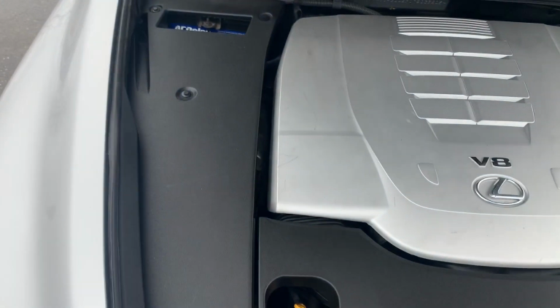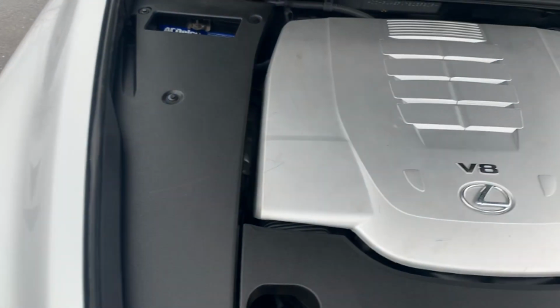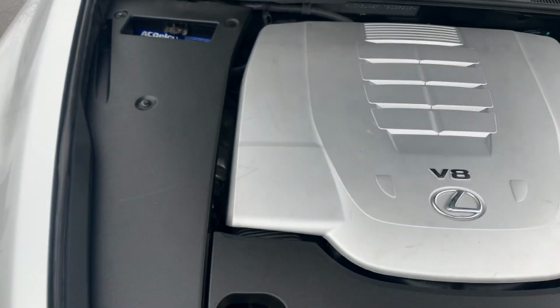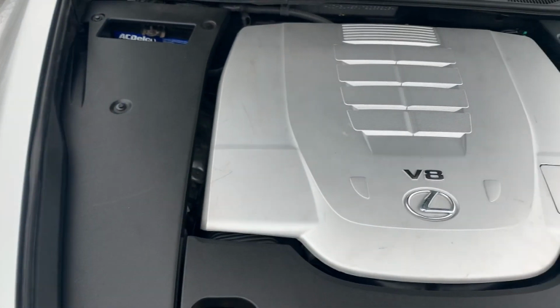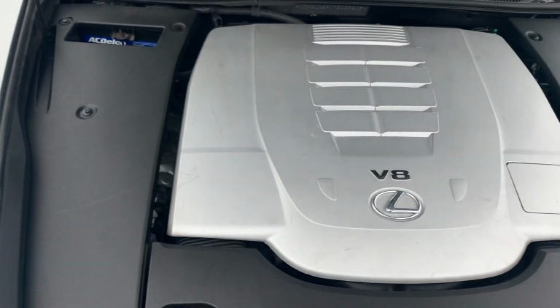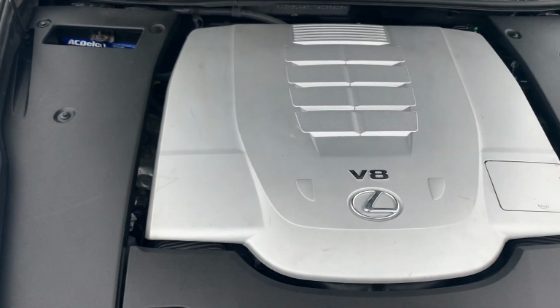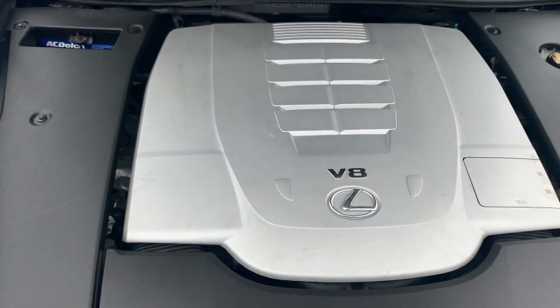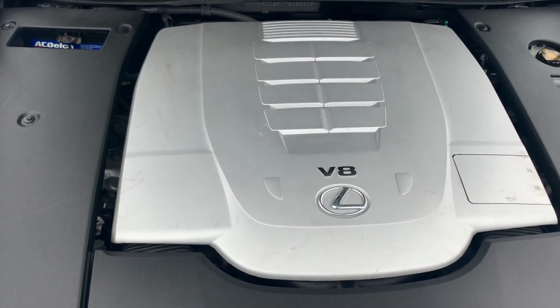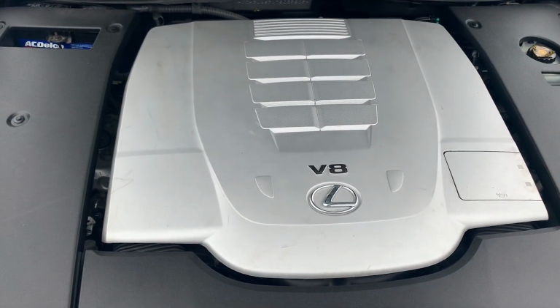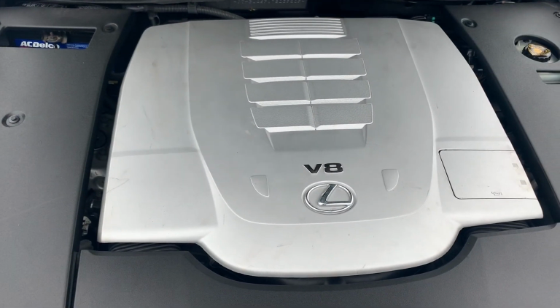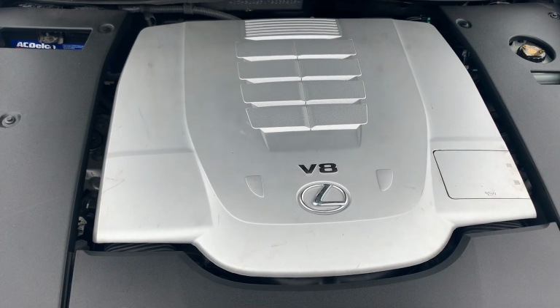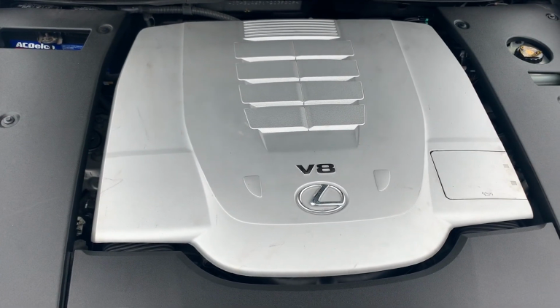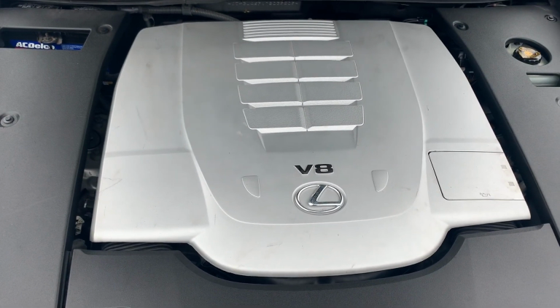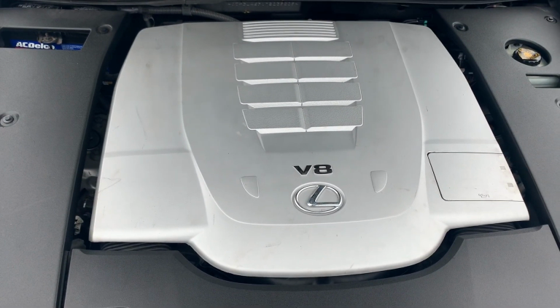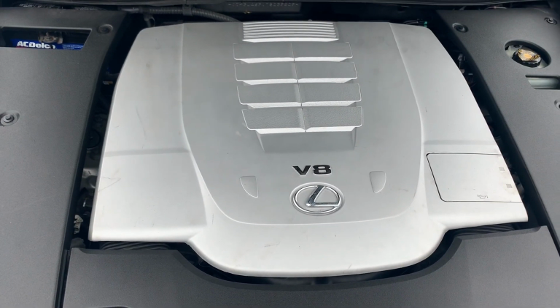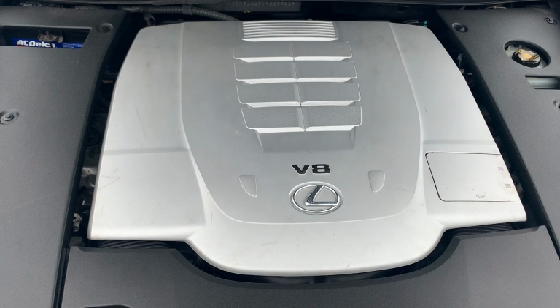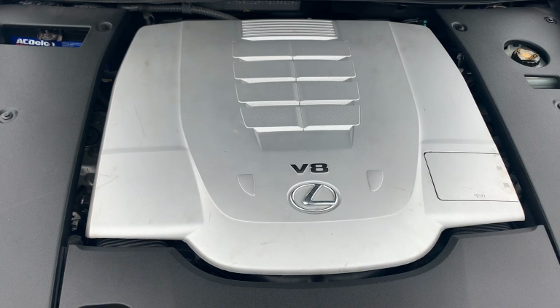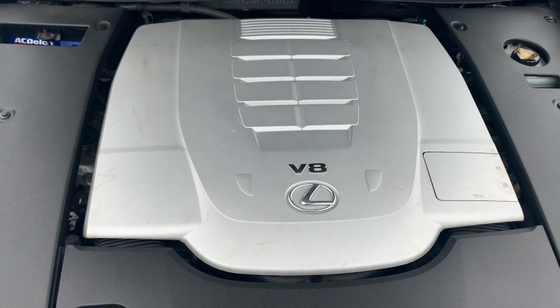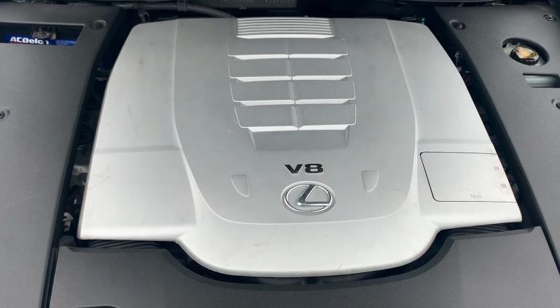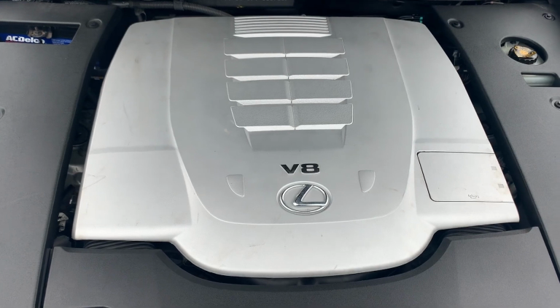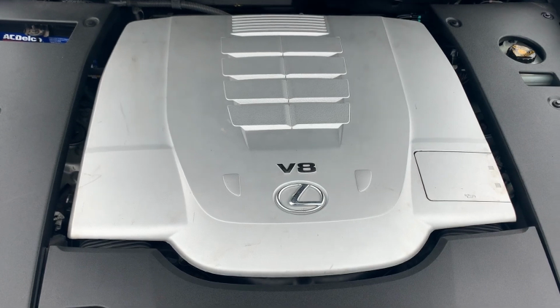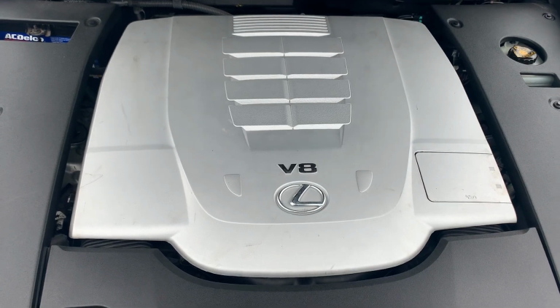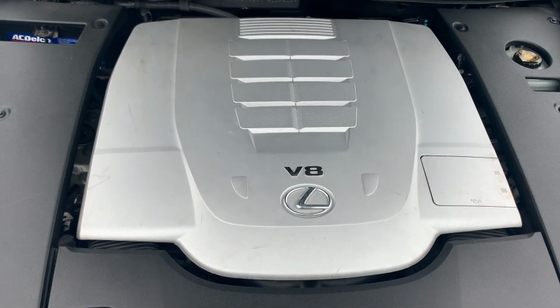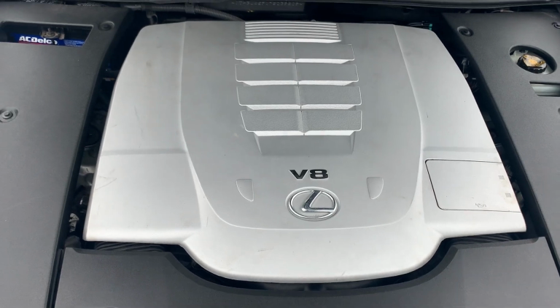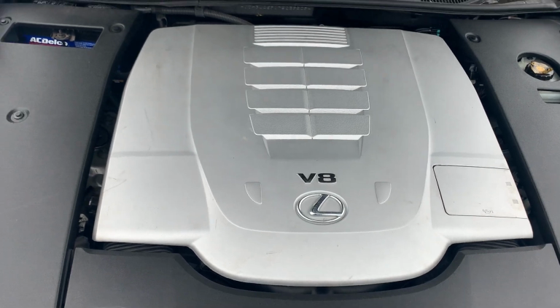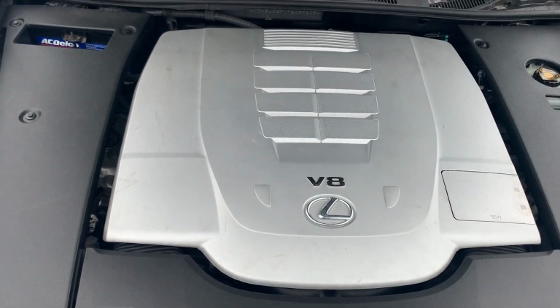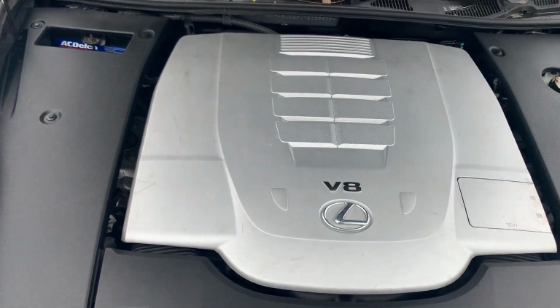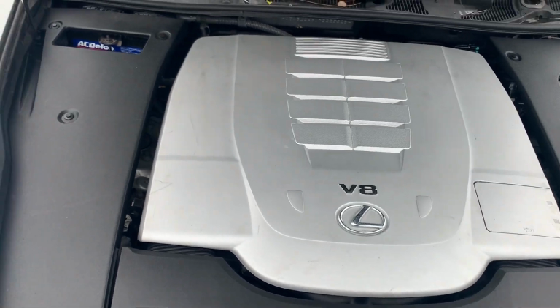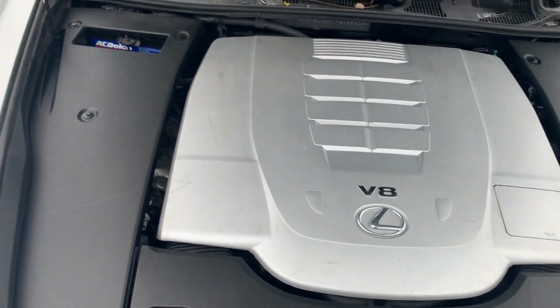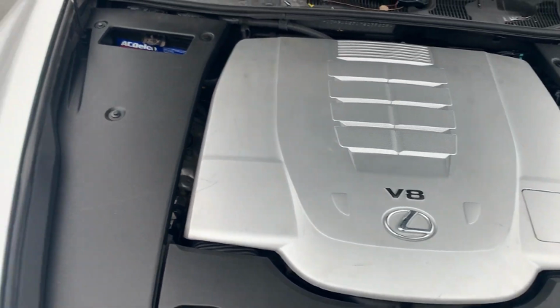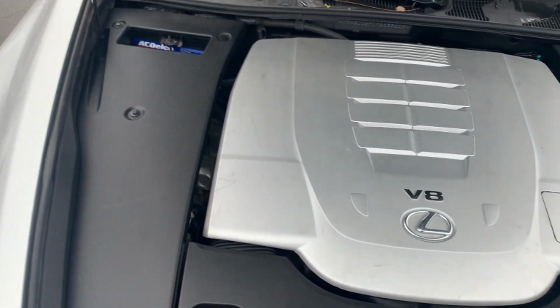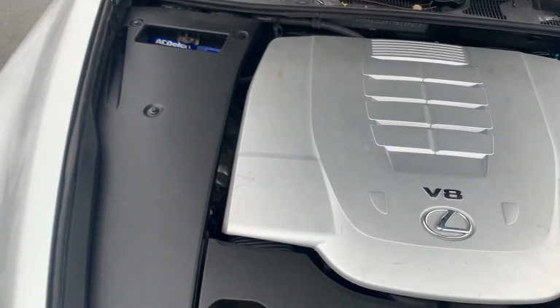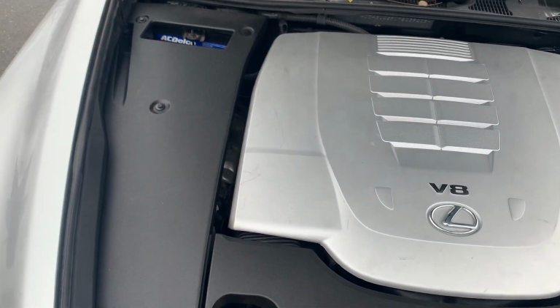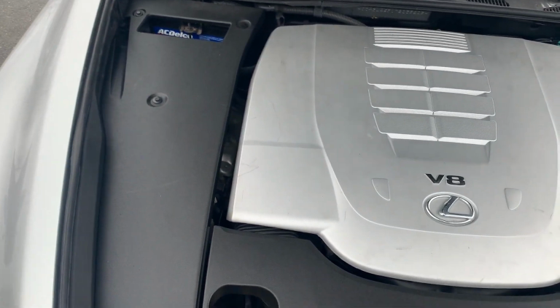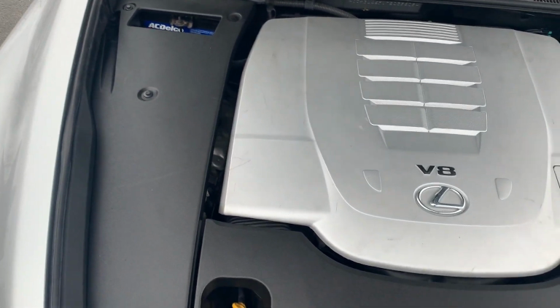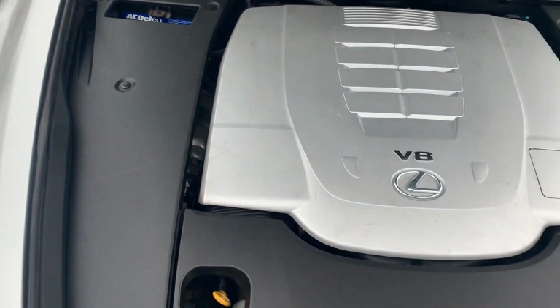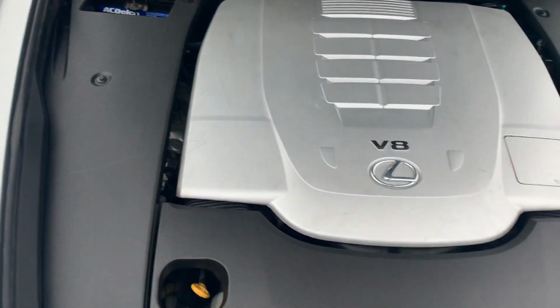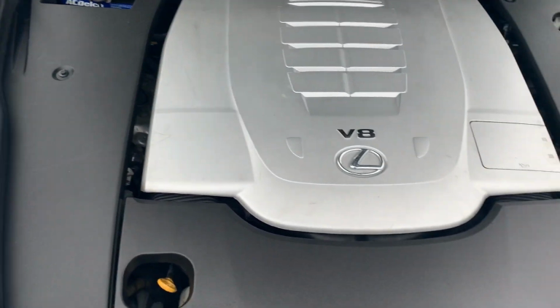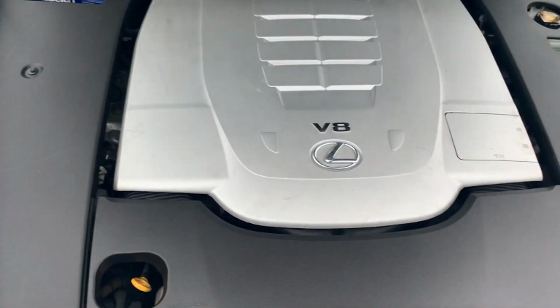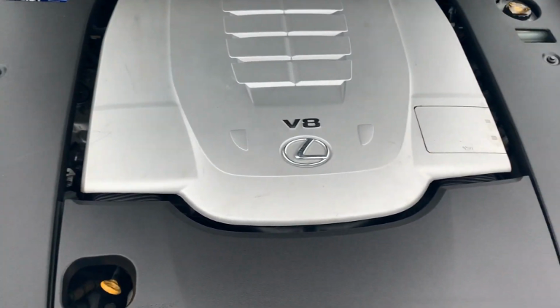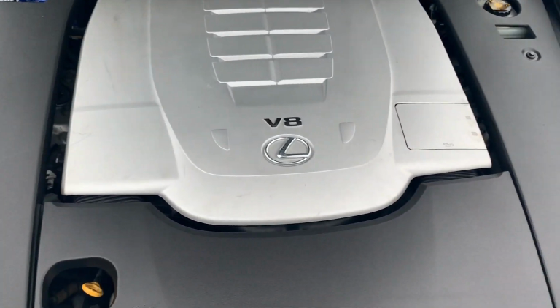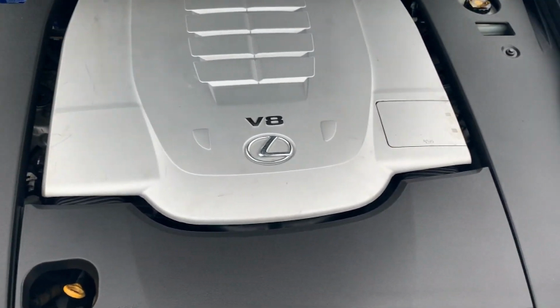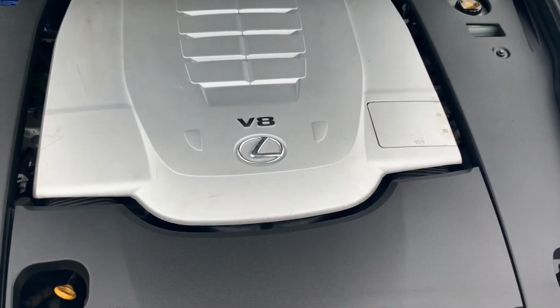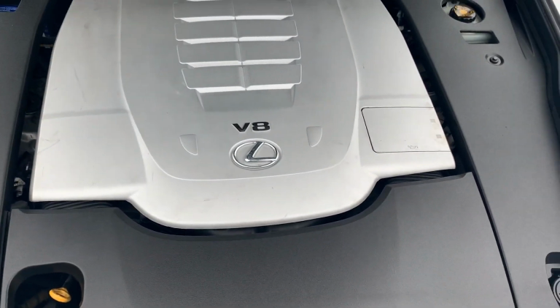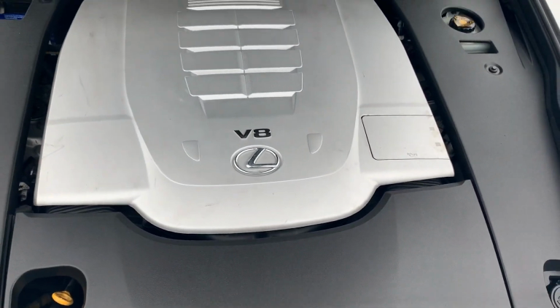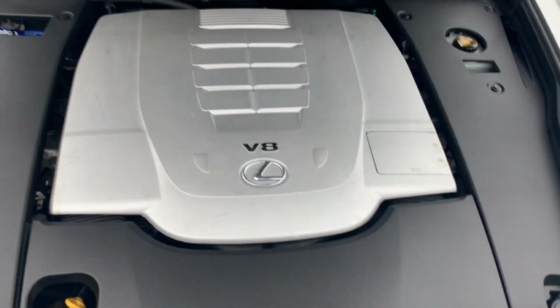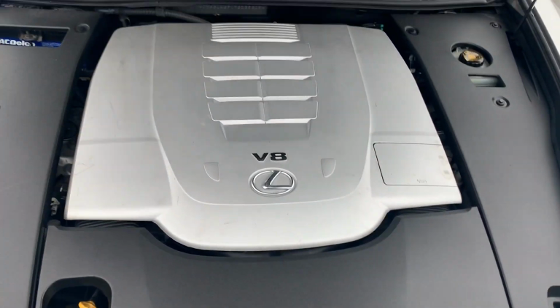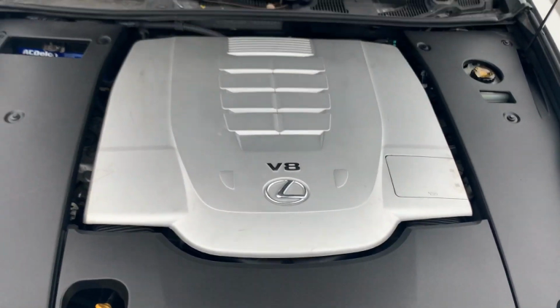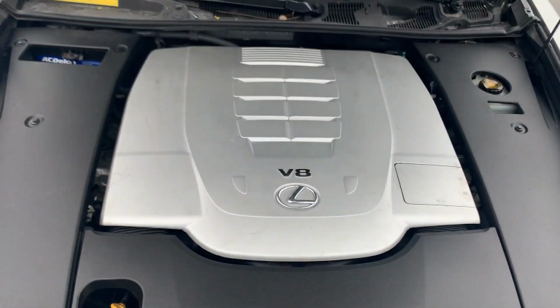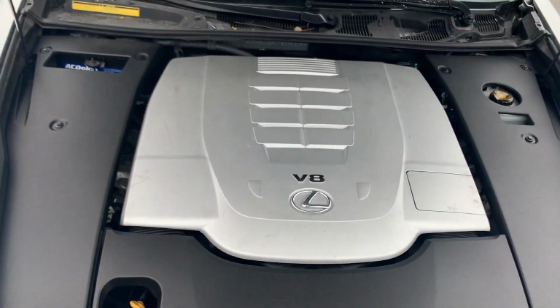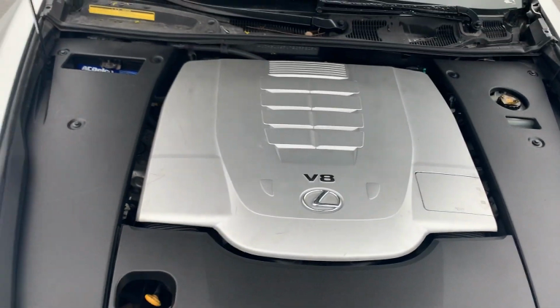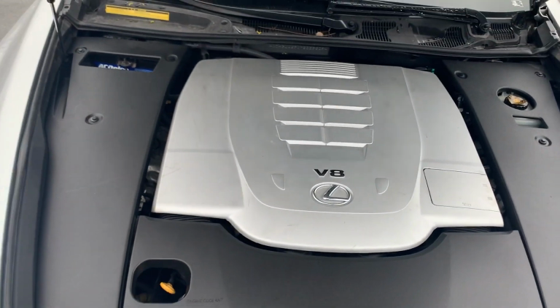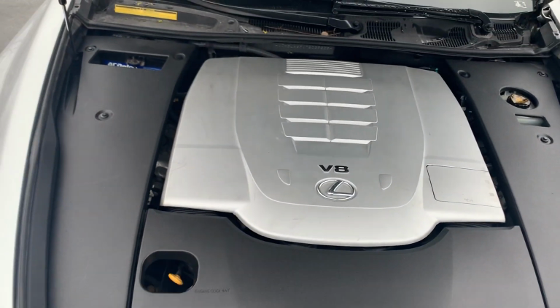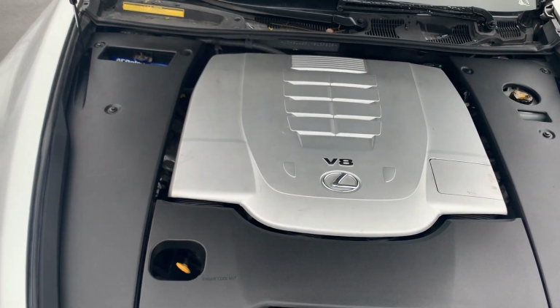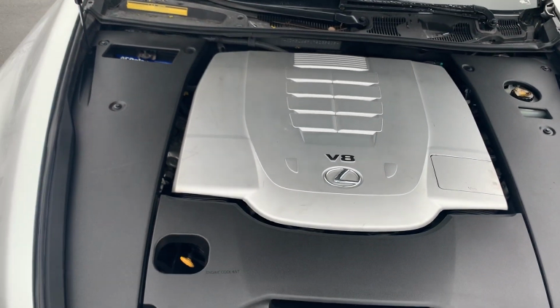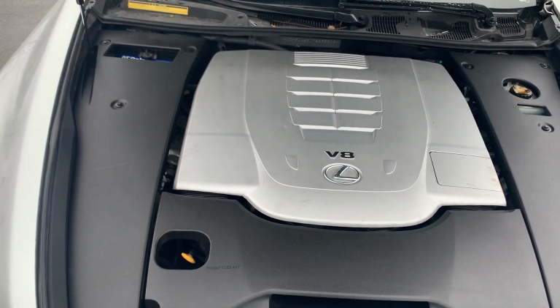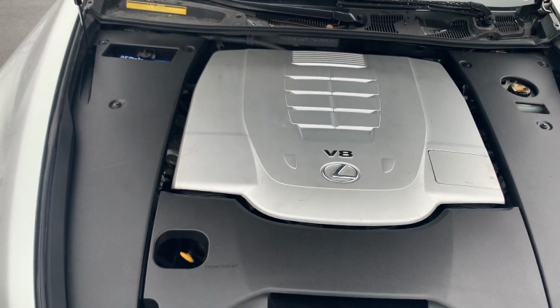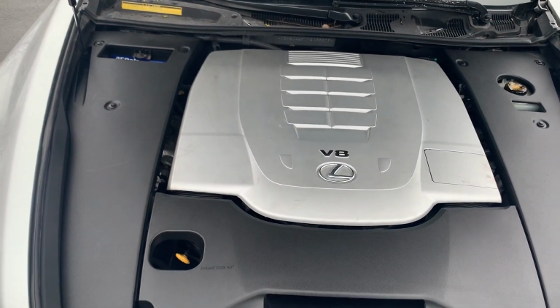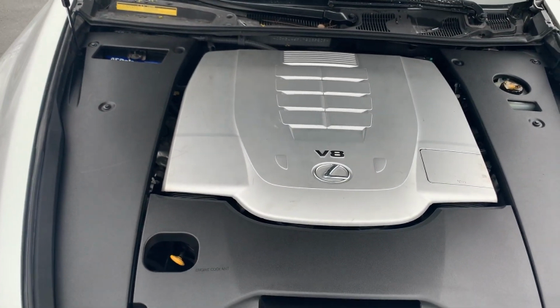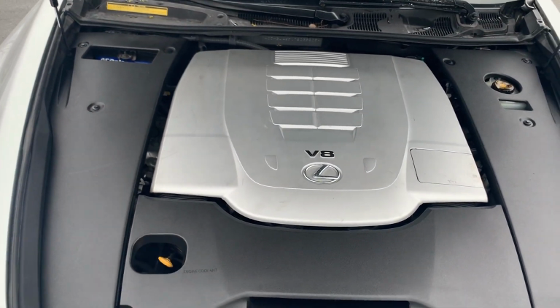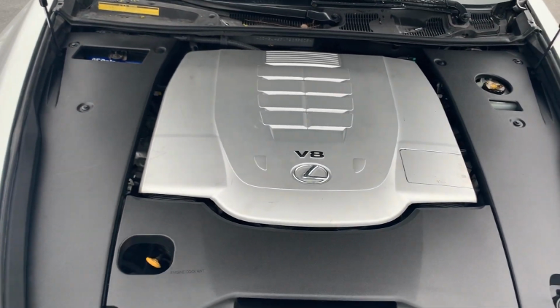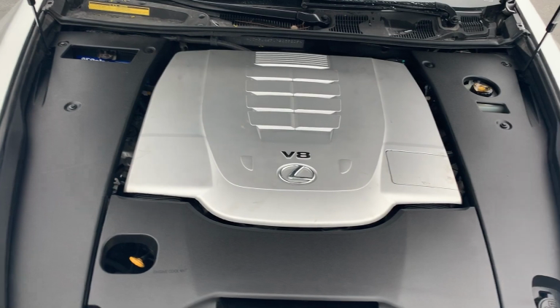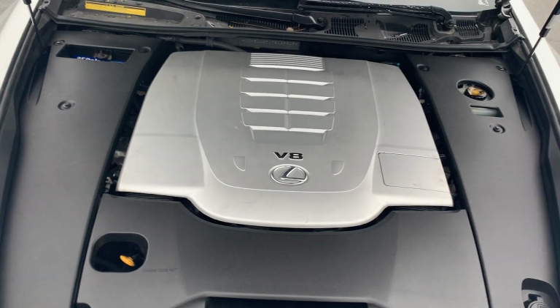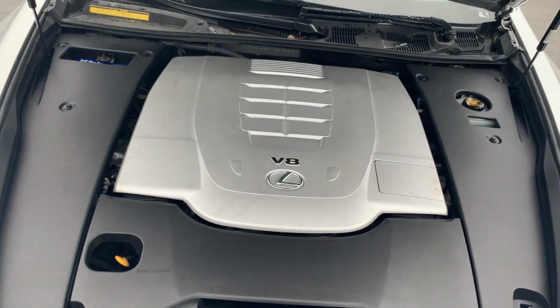Lots of power coming from this V8 power plant. Very much a proven engine for the Lexus product. Very clean, as you can see.